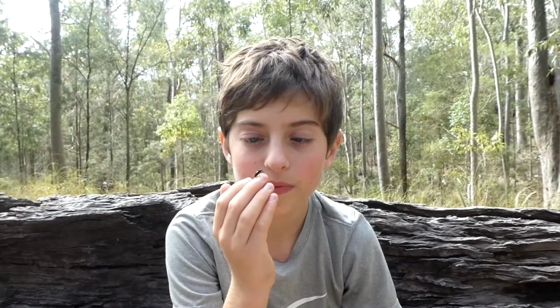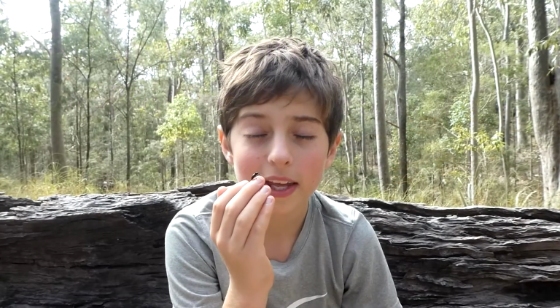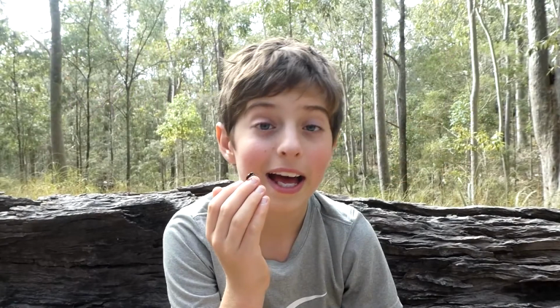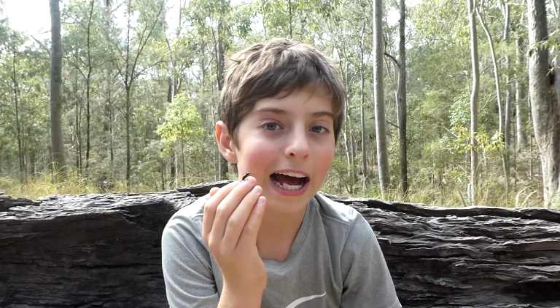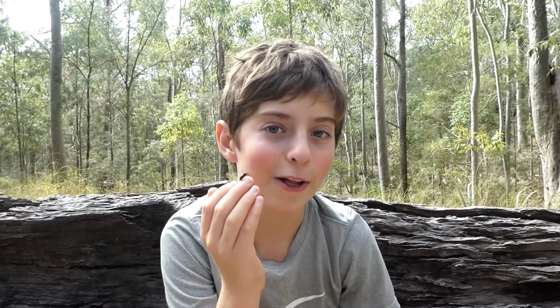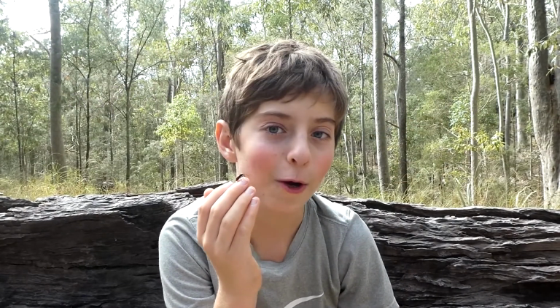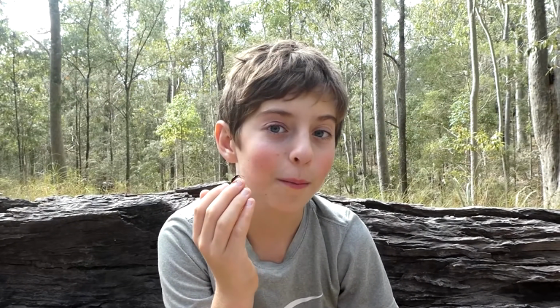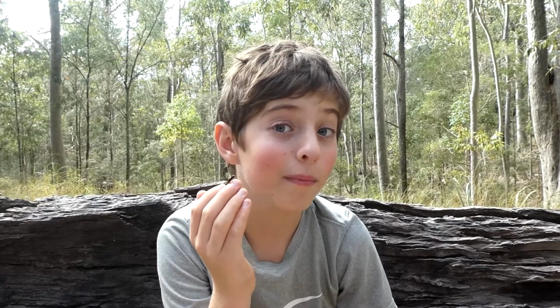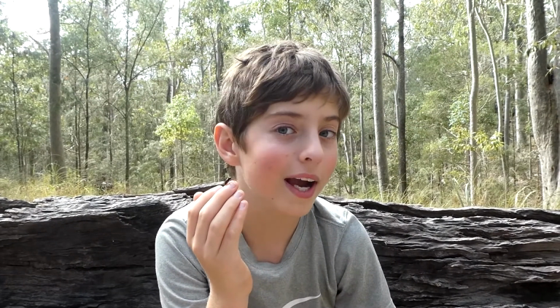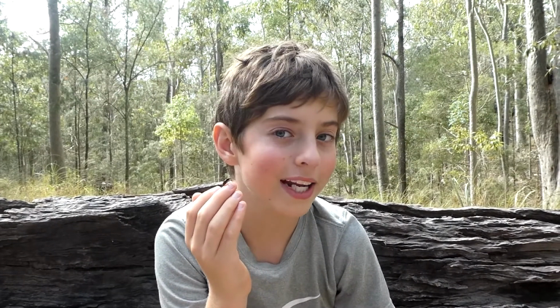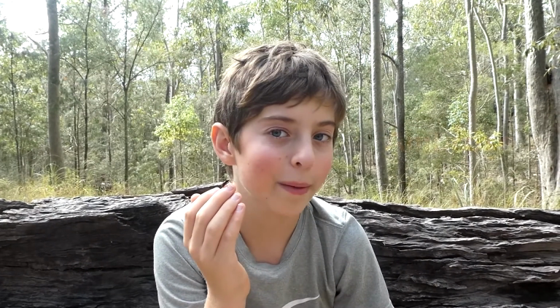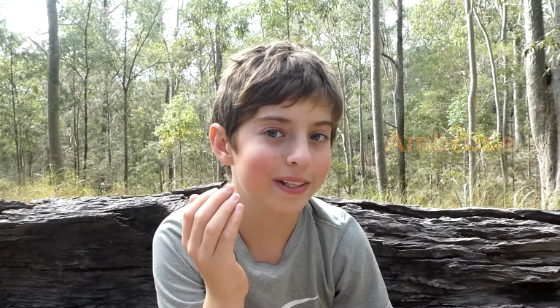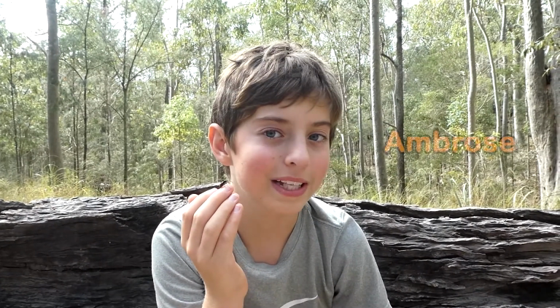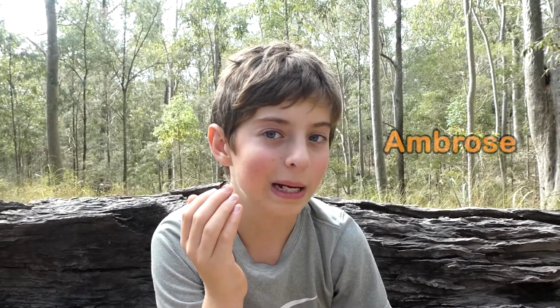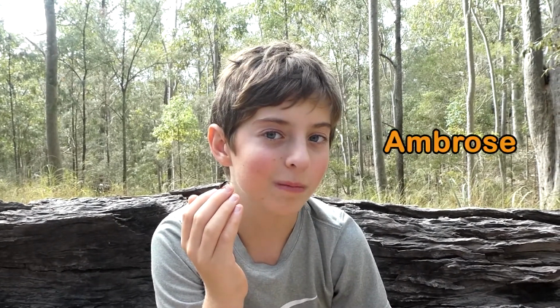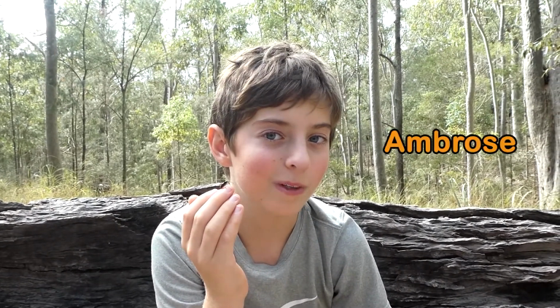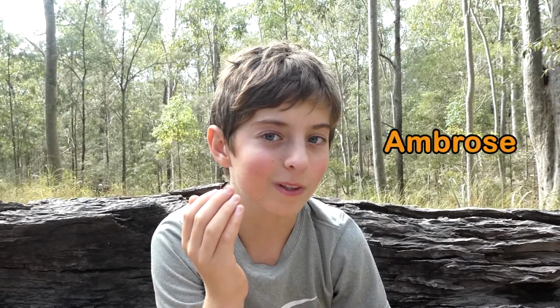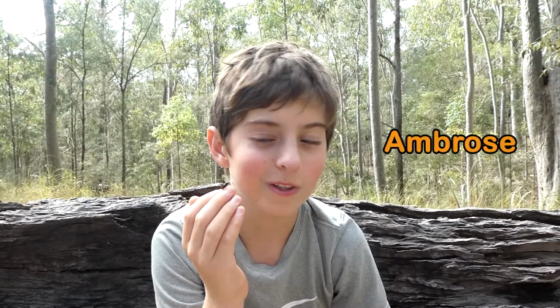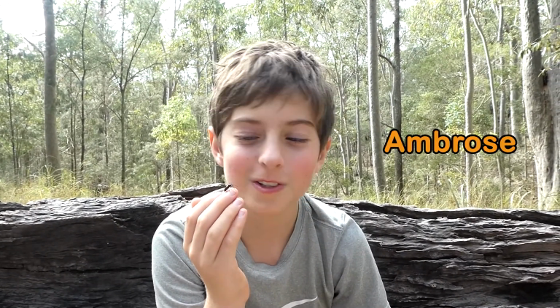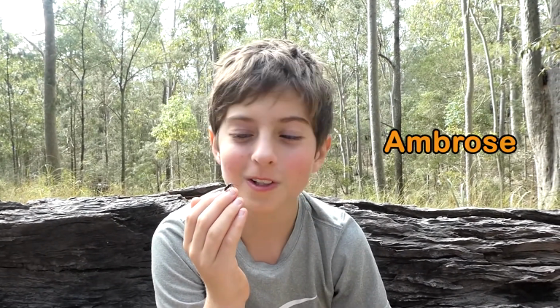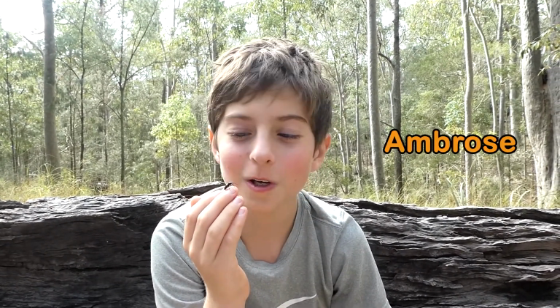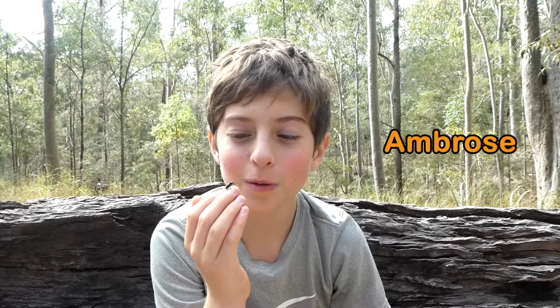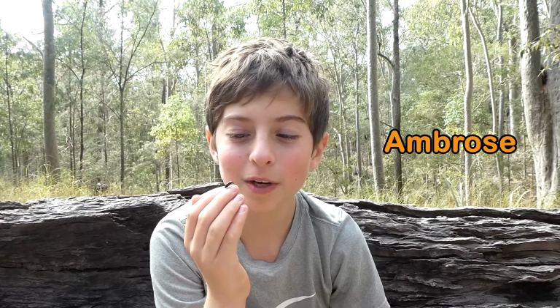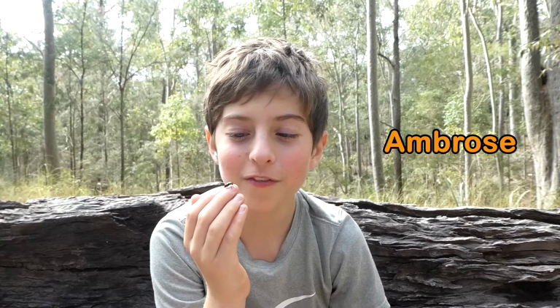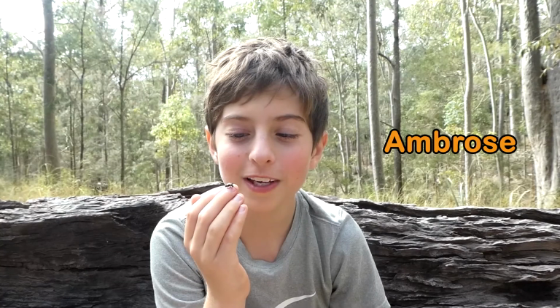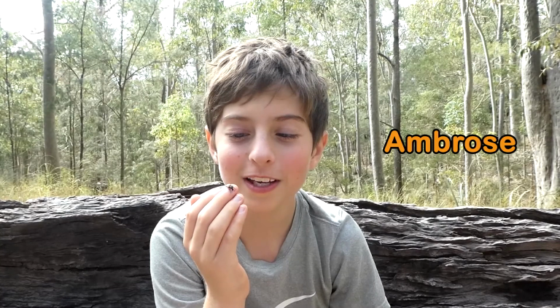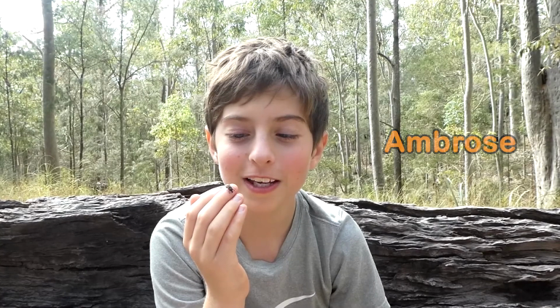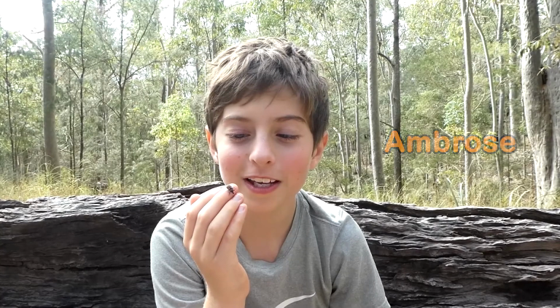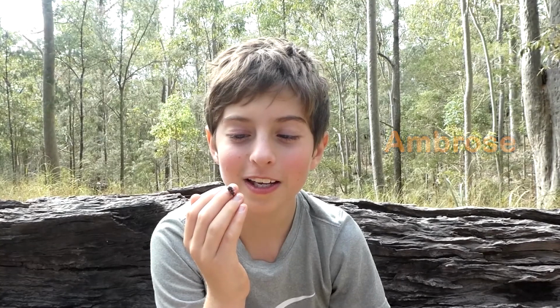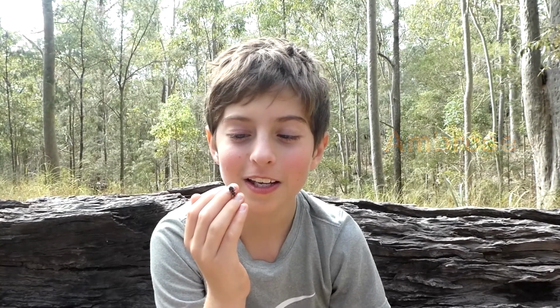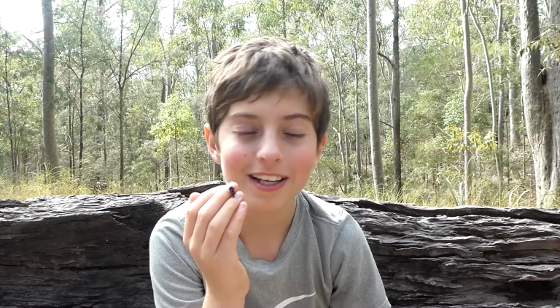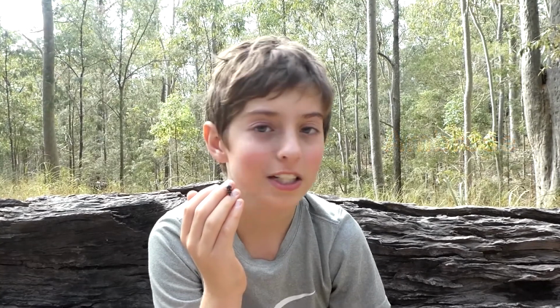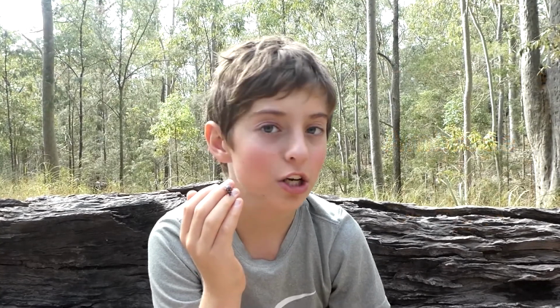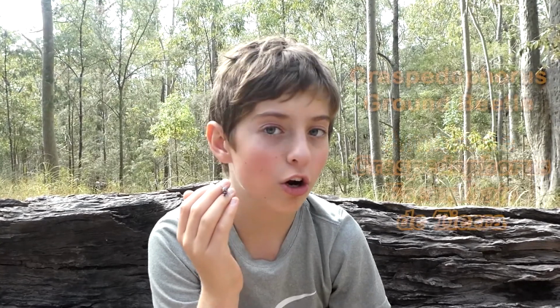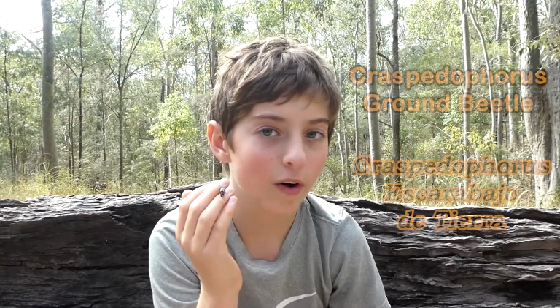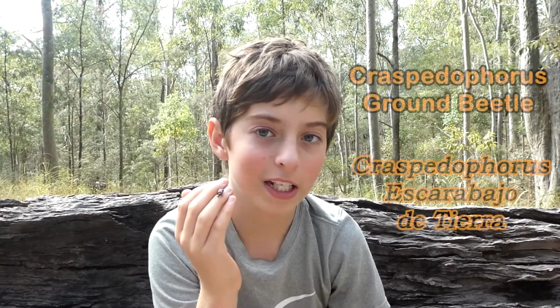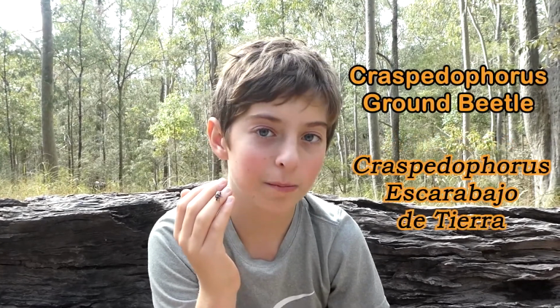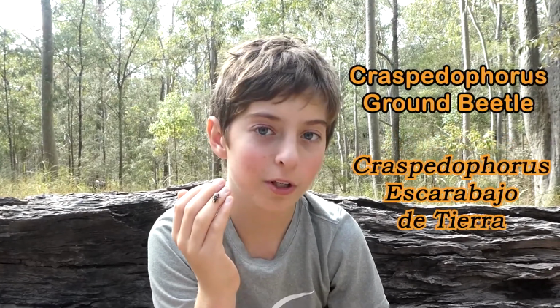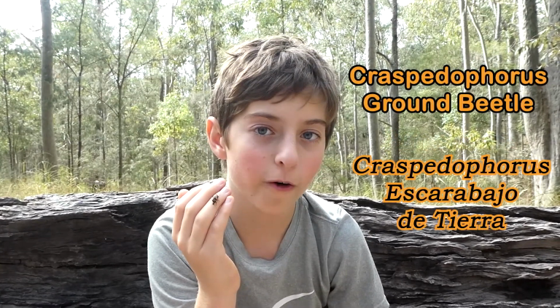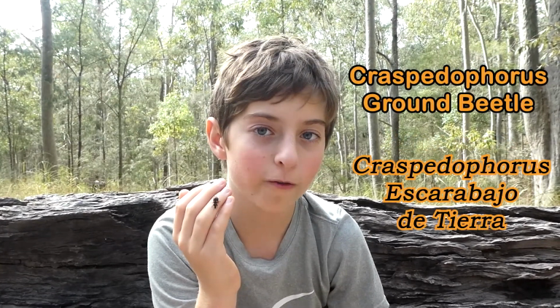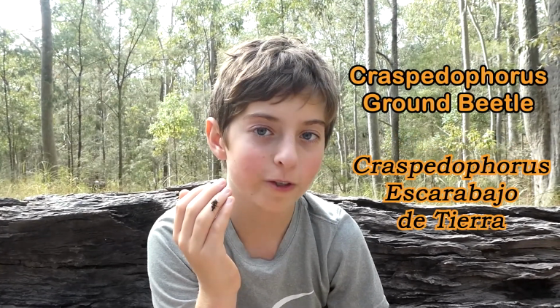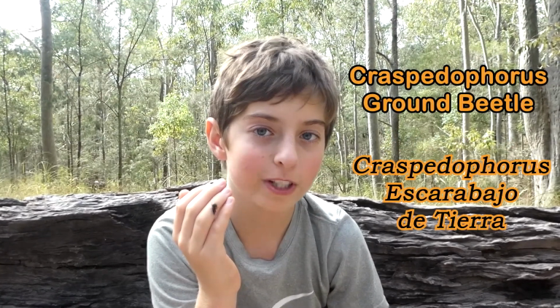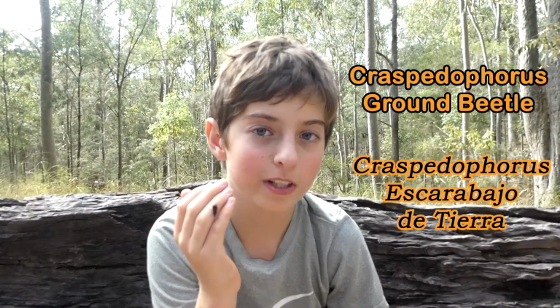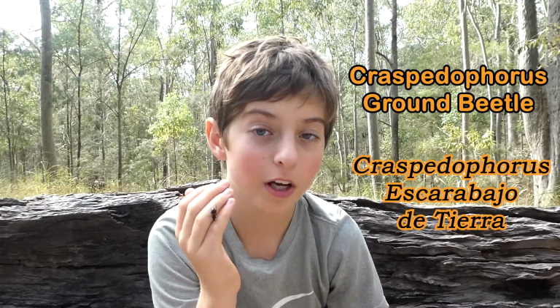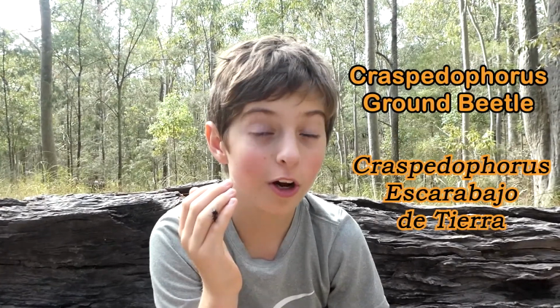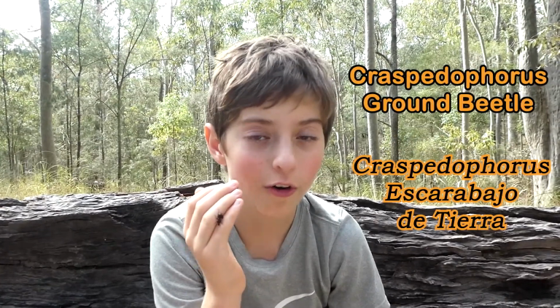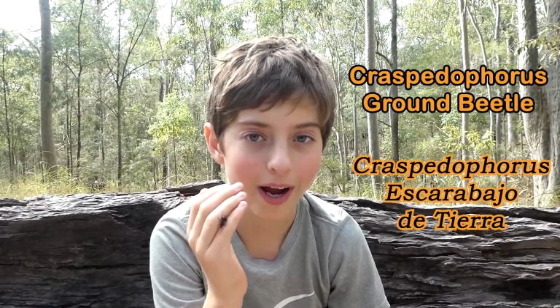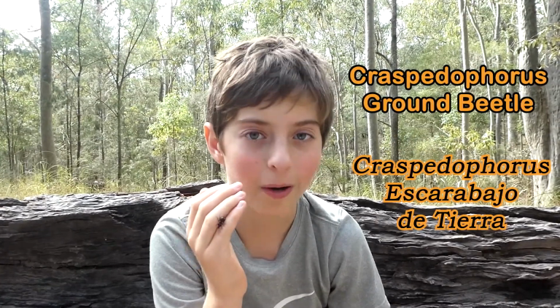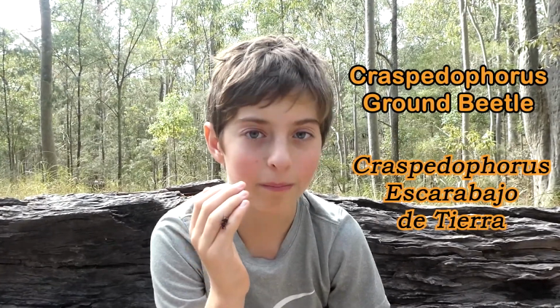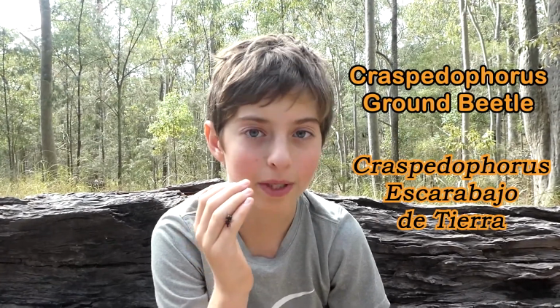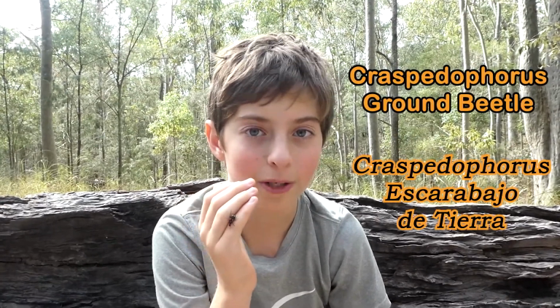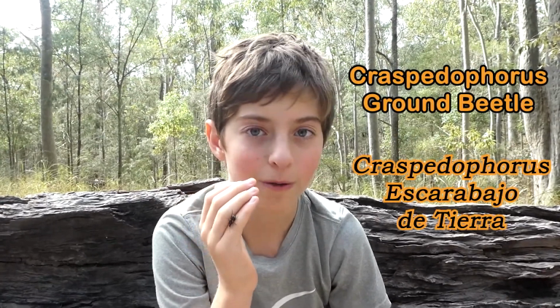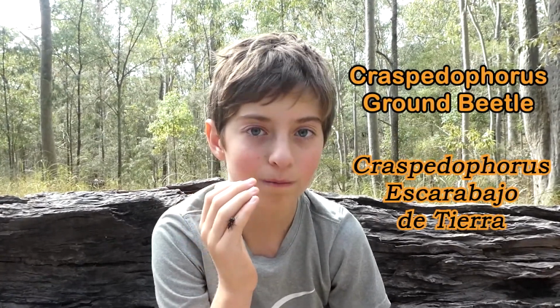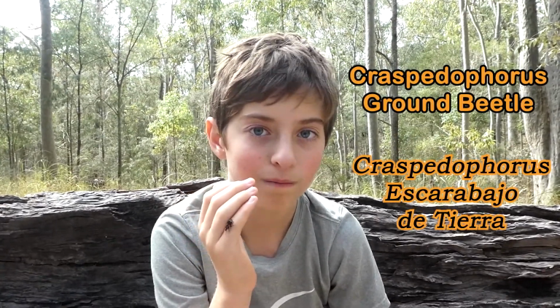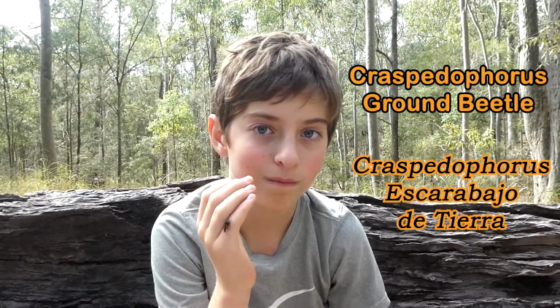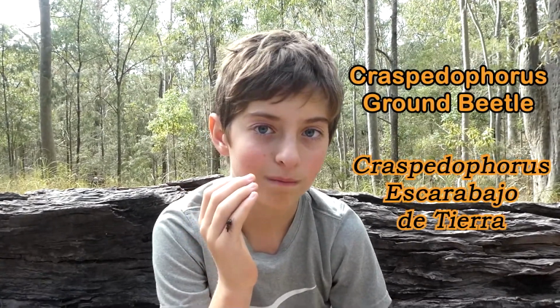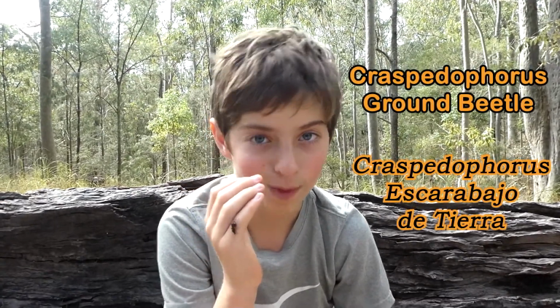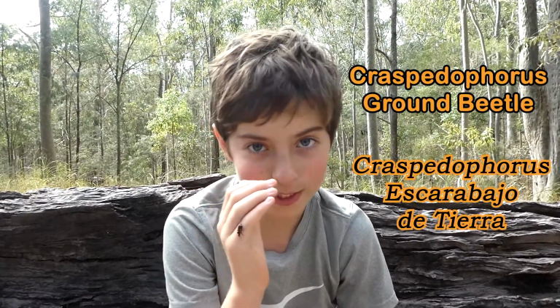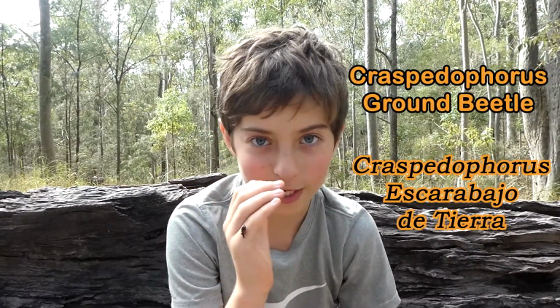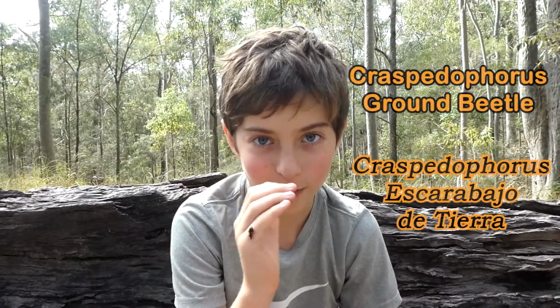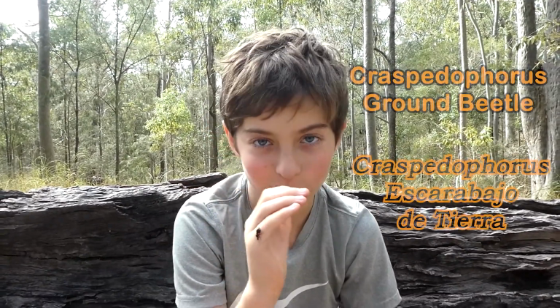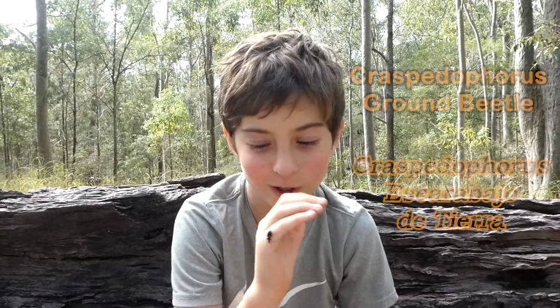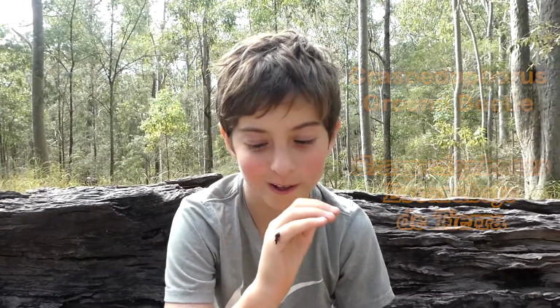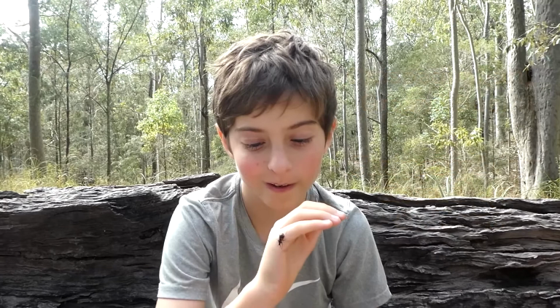Hello, my name is Ambrose. On my finger here is a Craspidophorus ground beetle. Let's have a look at it.